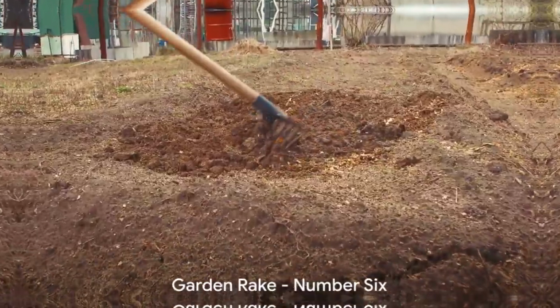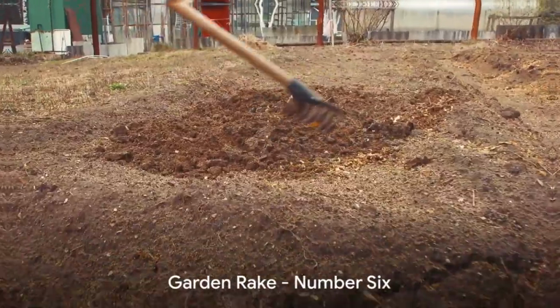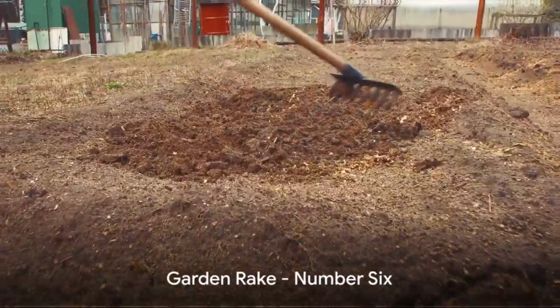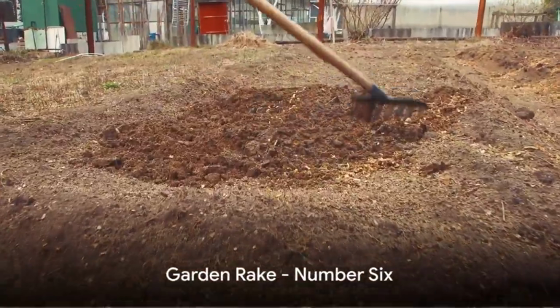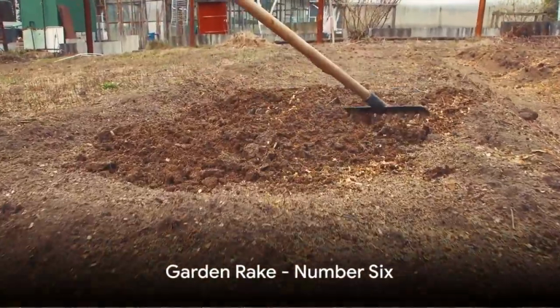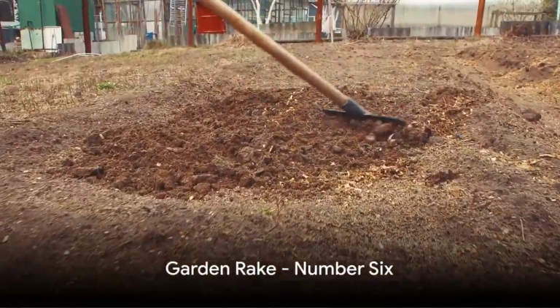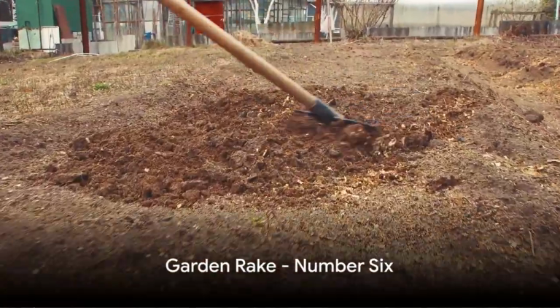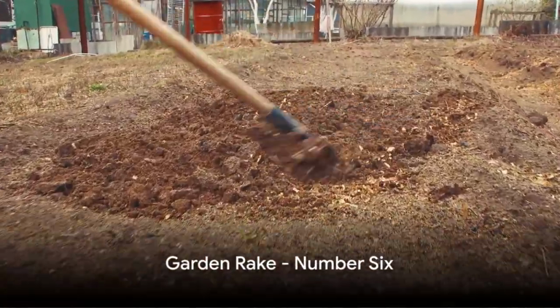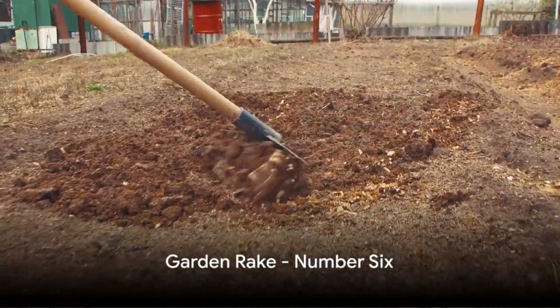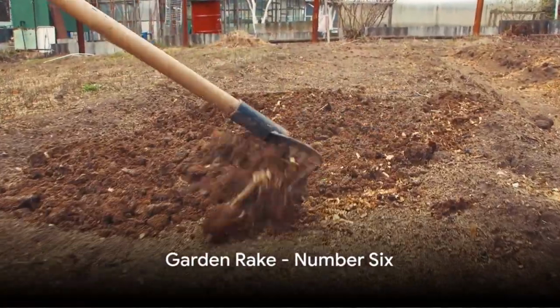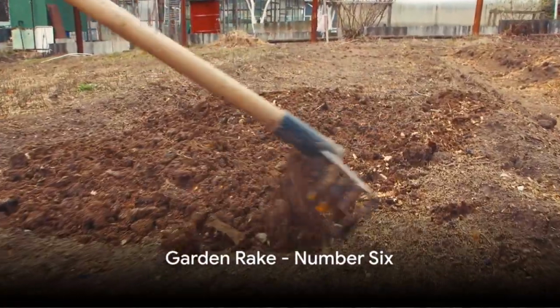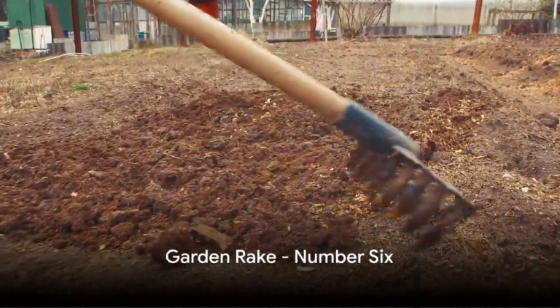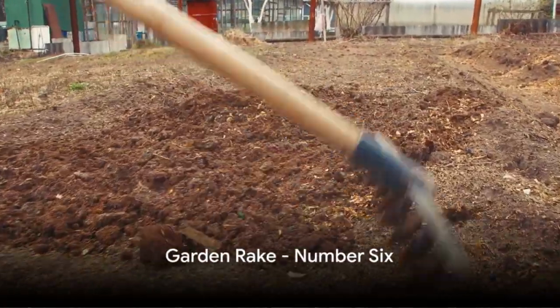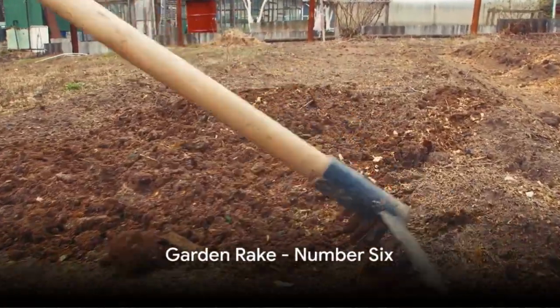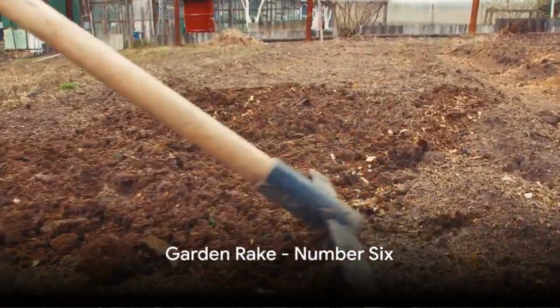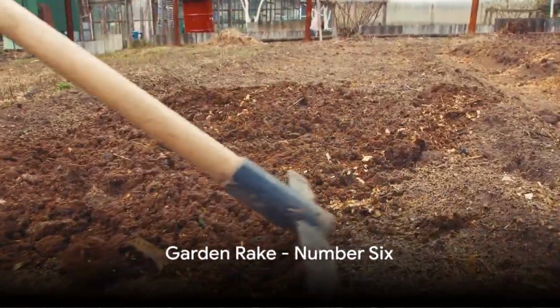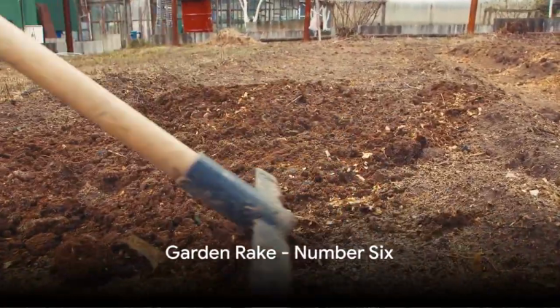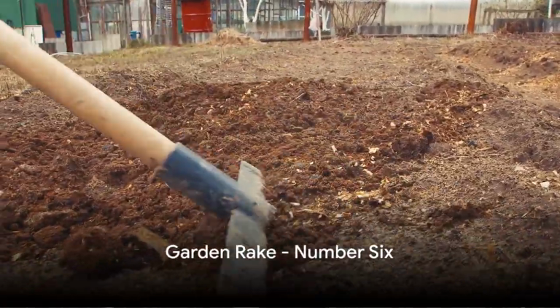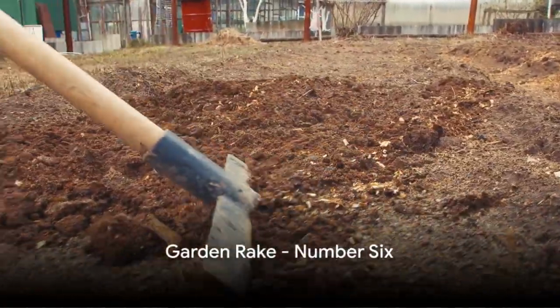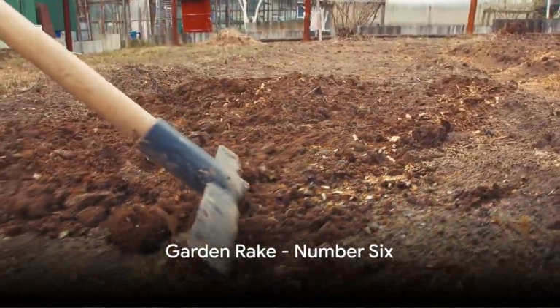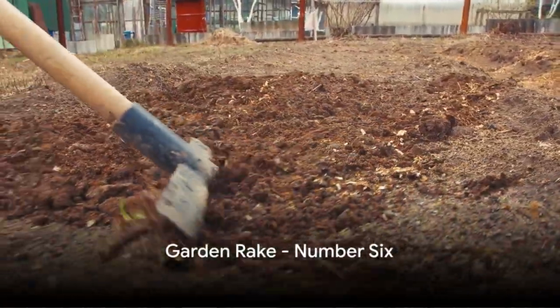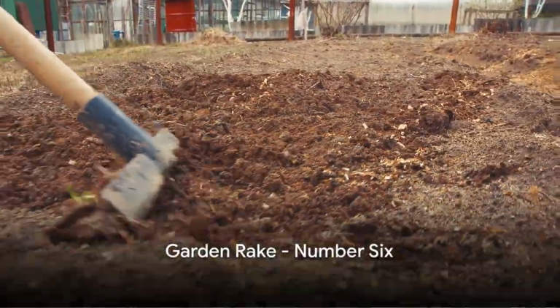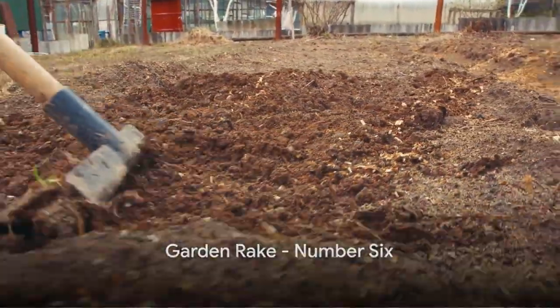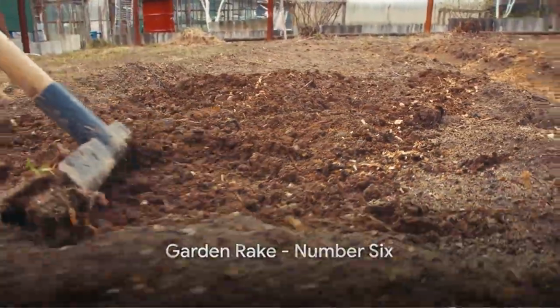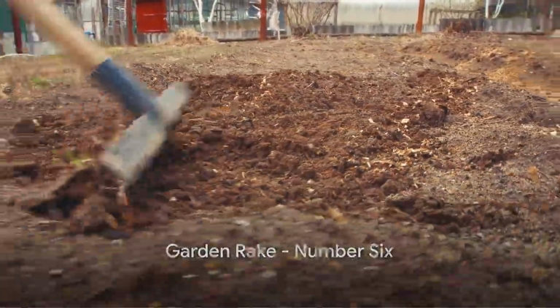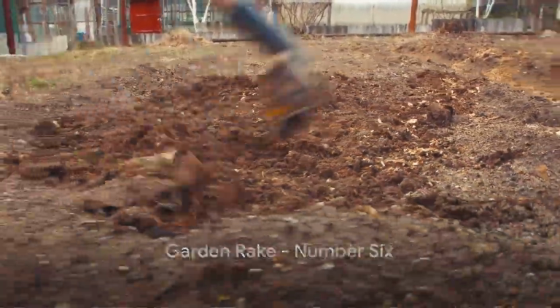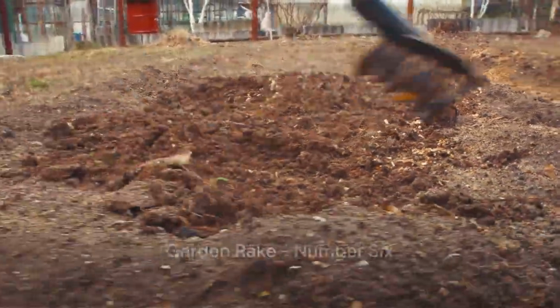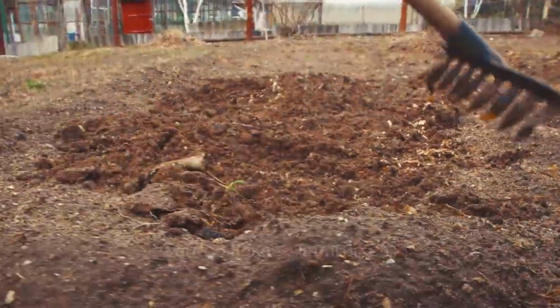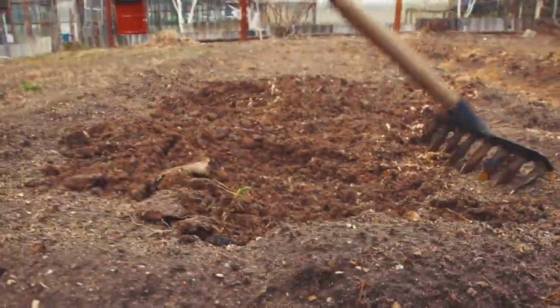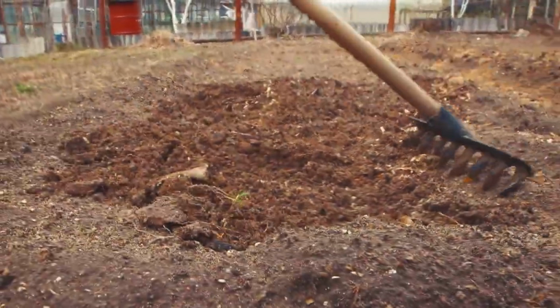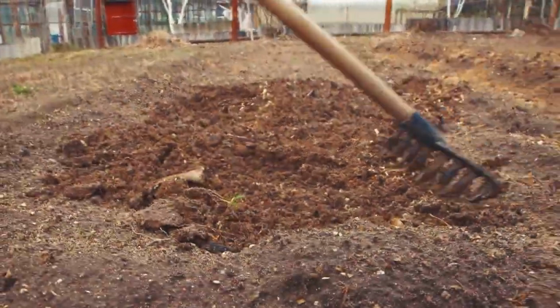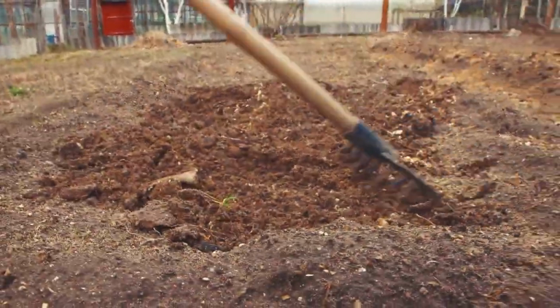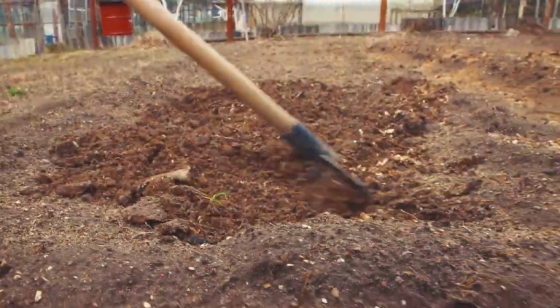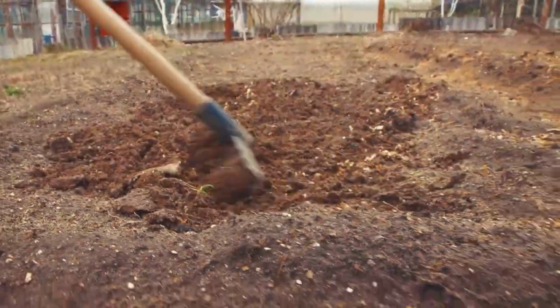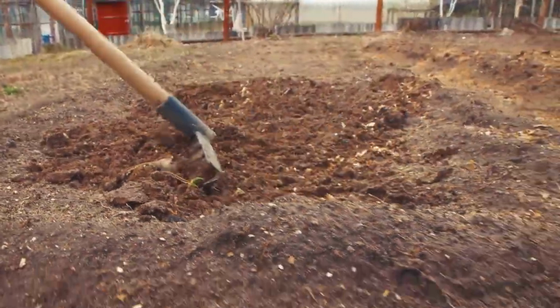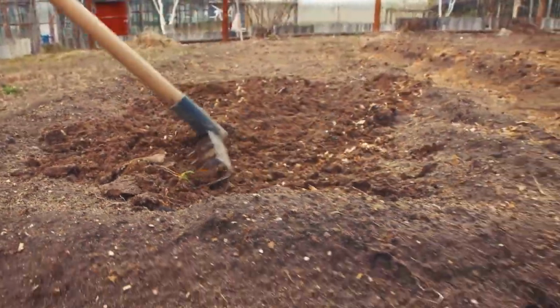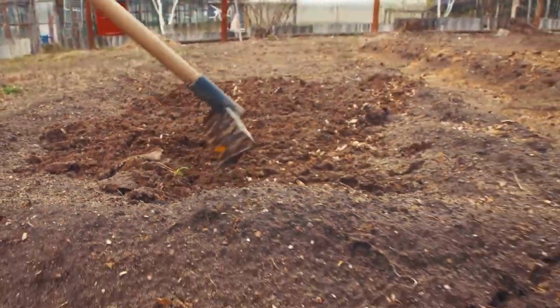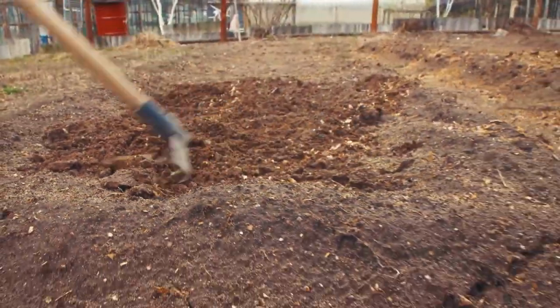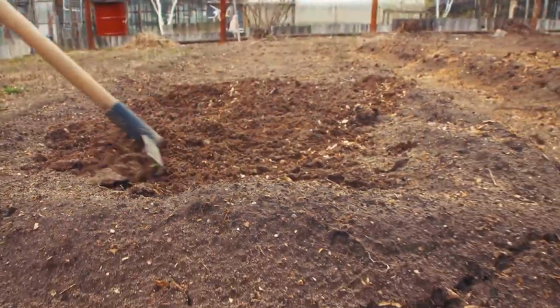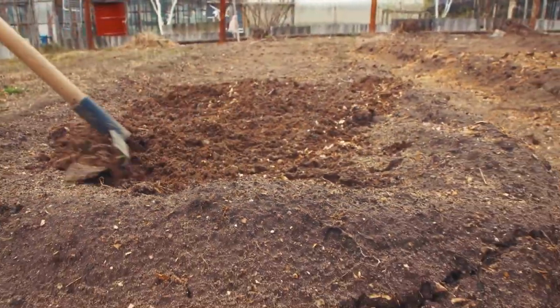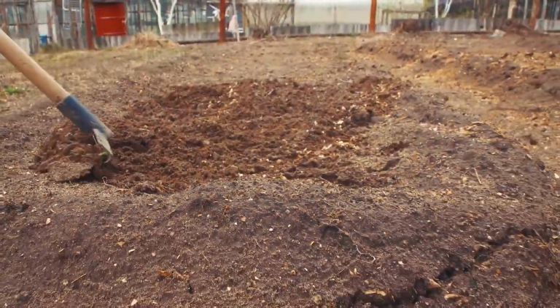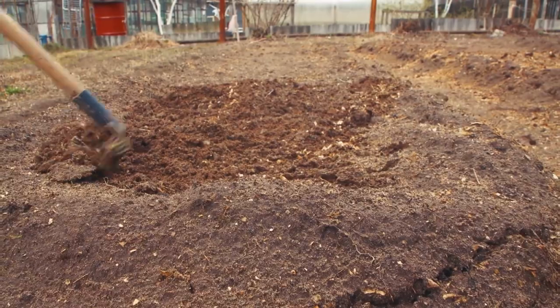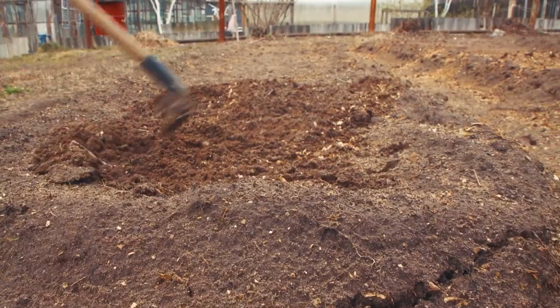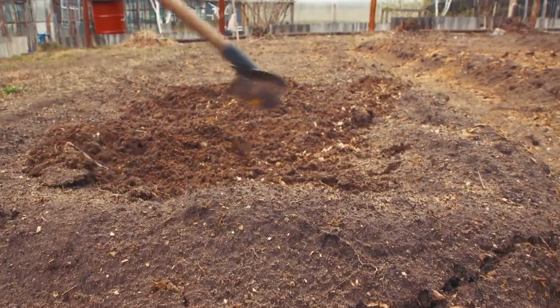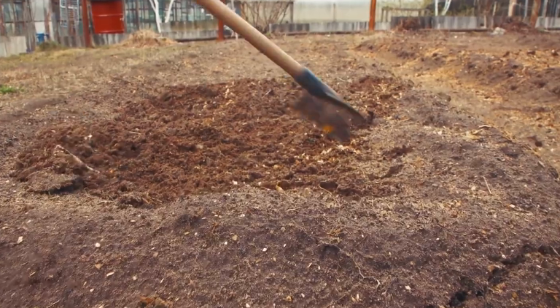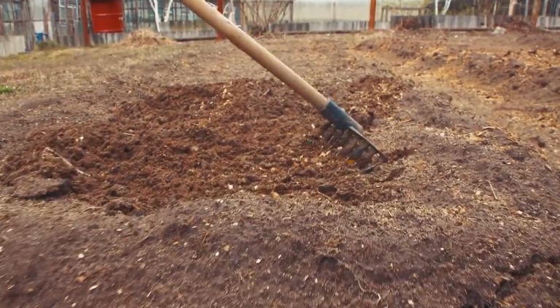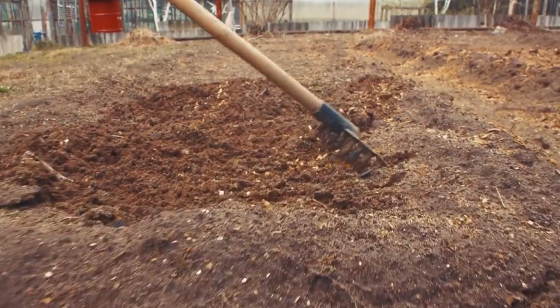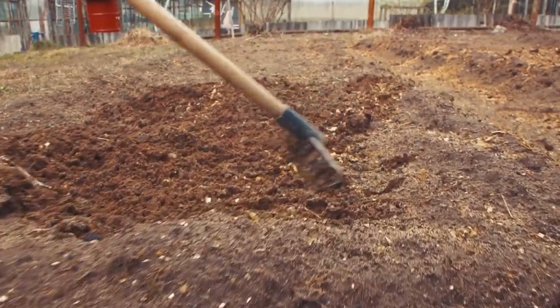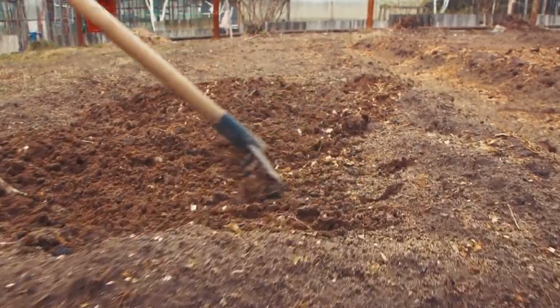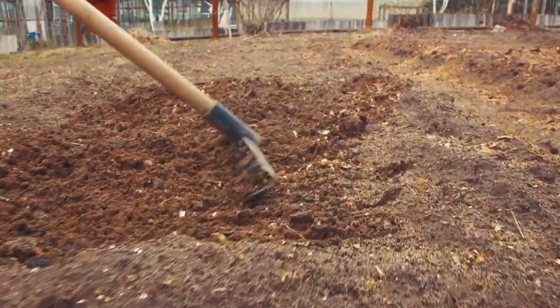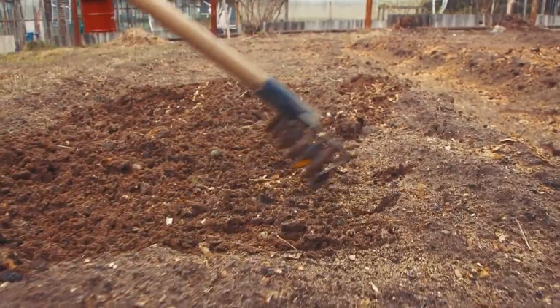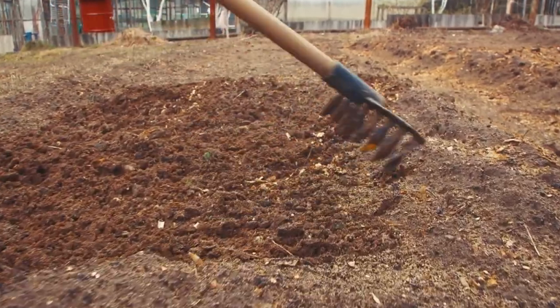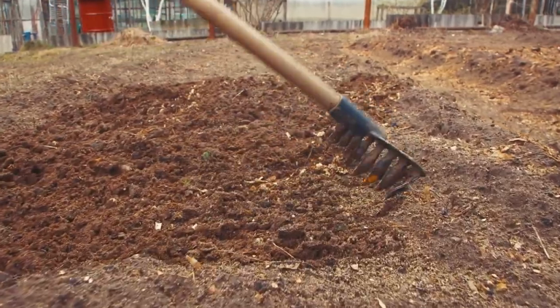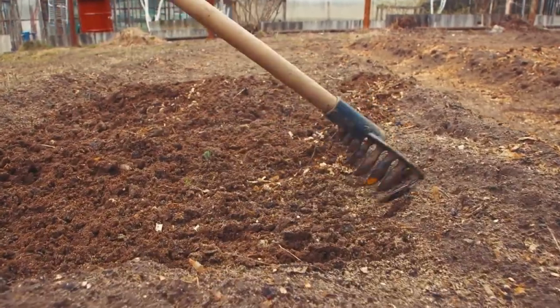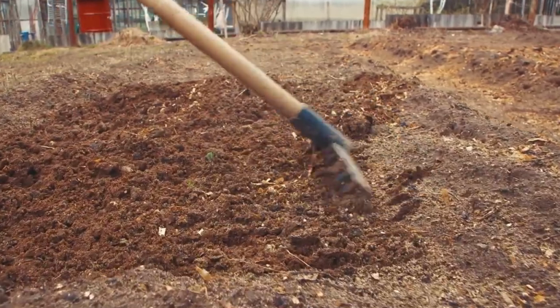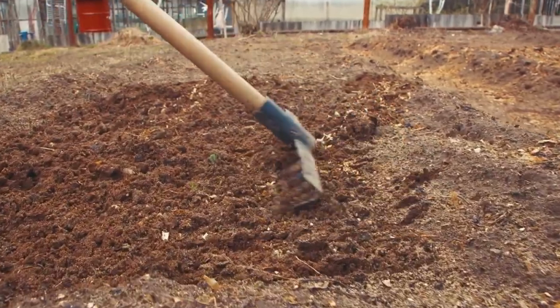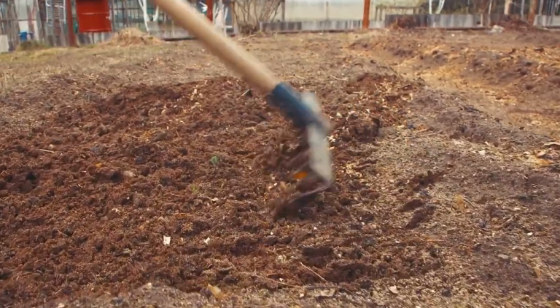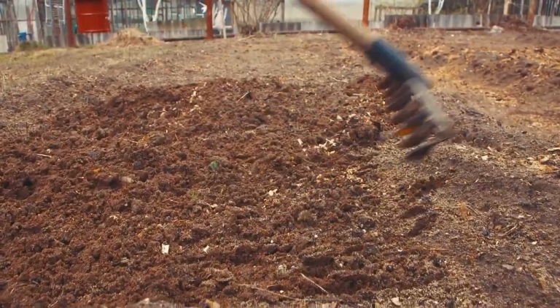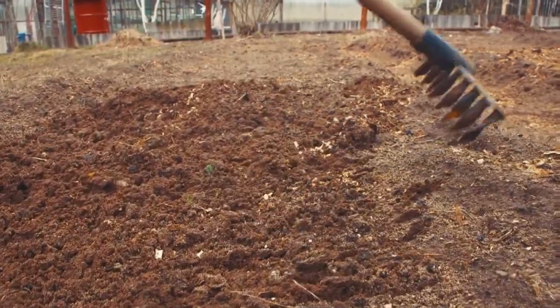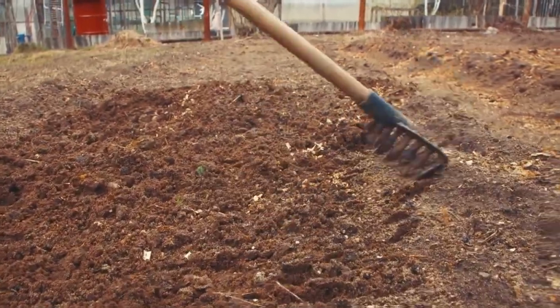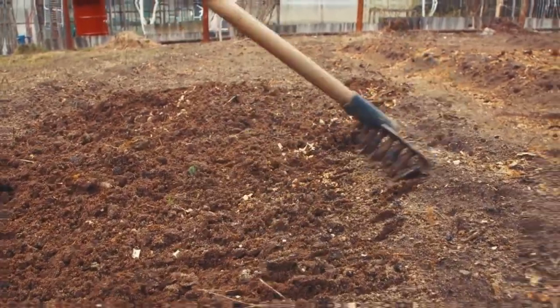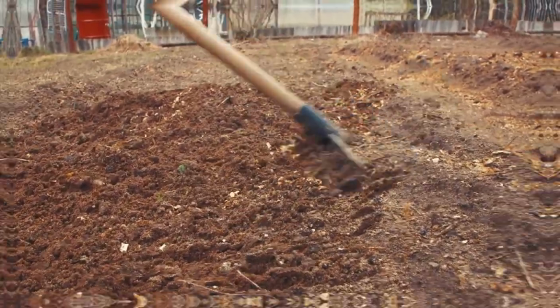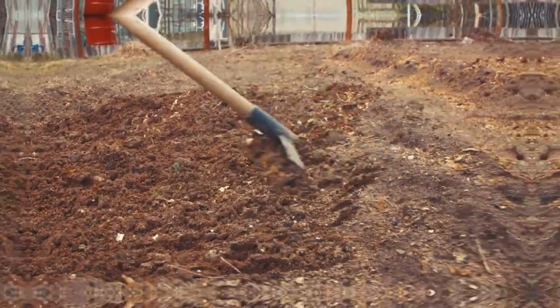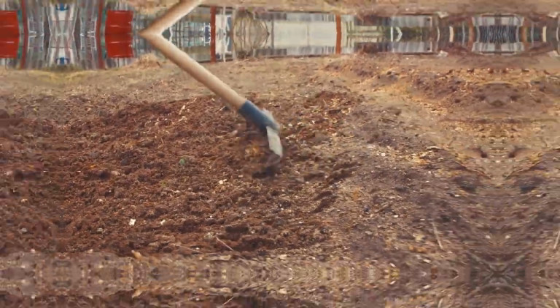Moving on to number six, we have the garden rake. This tool is essential for leveling soil, removing debris, and creating smooth seed beds for planting.